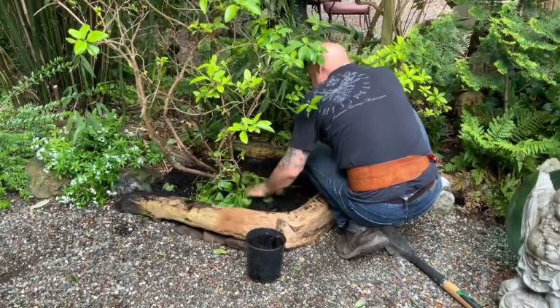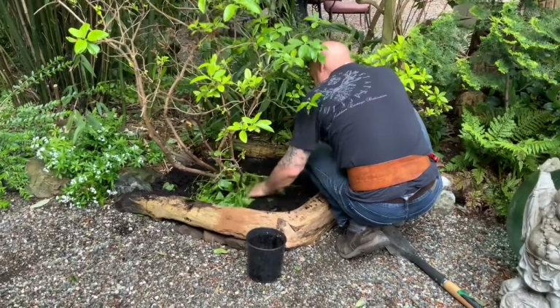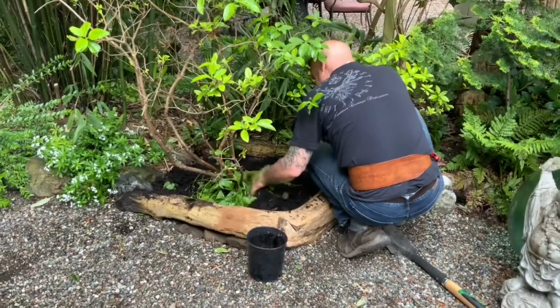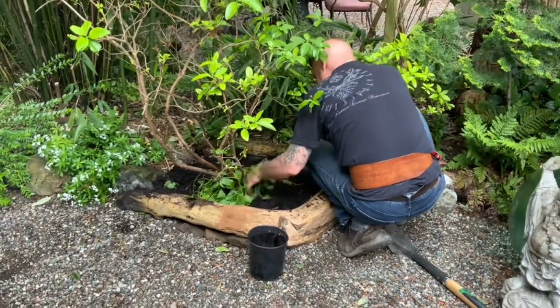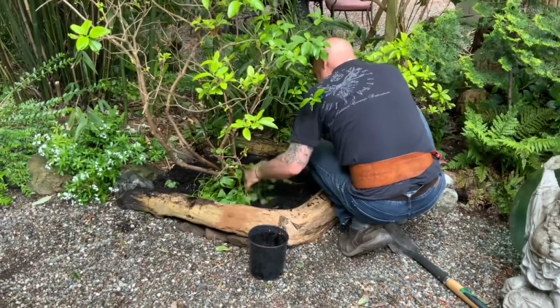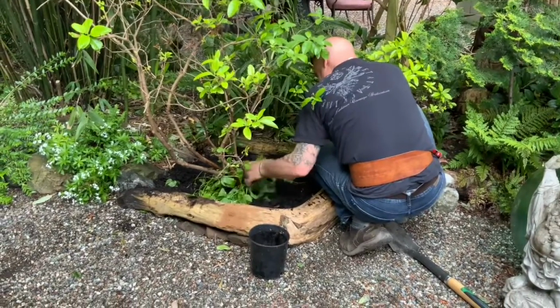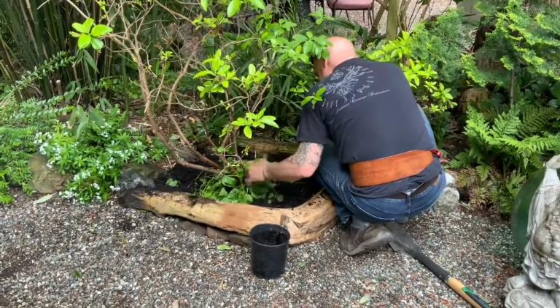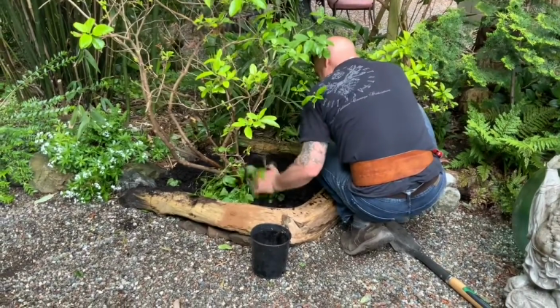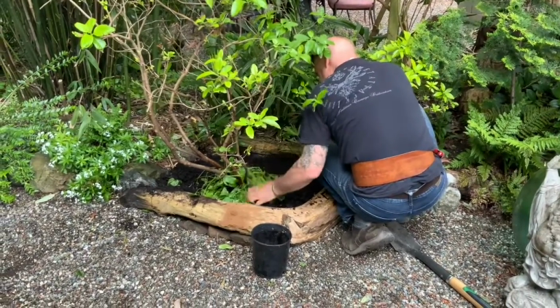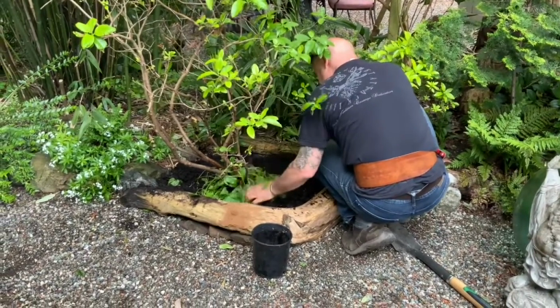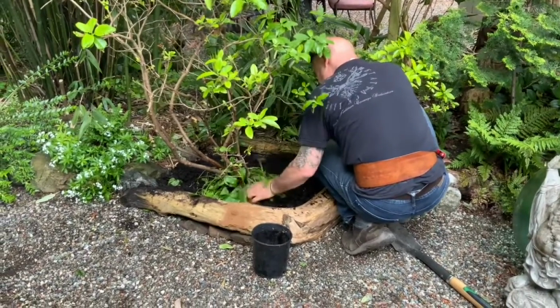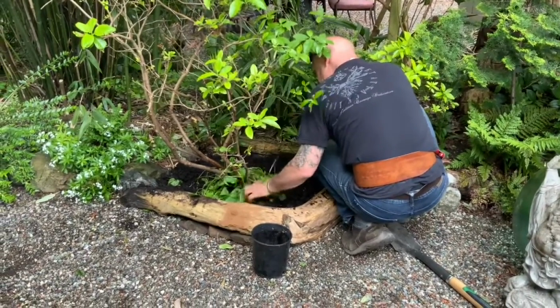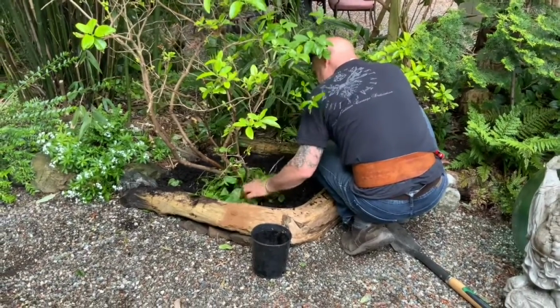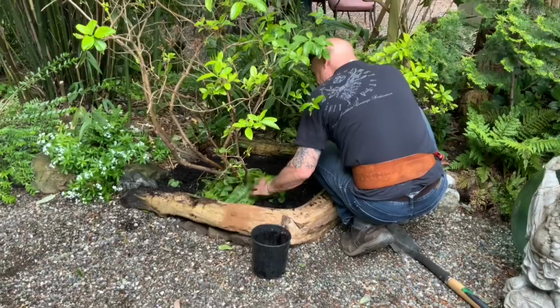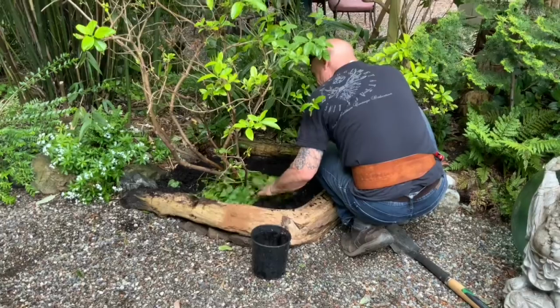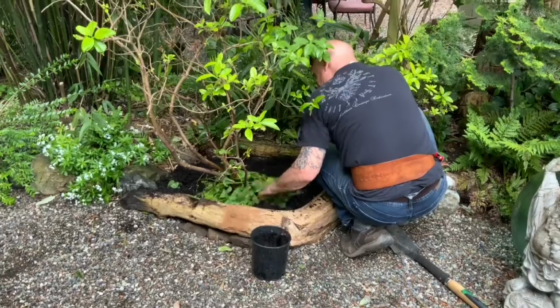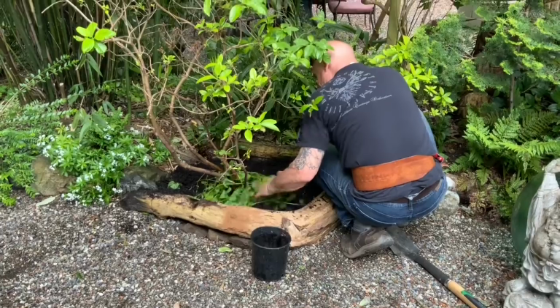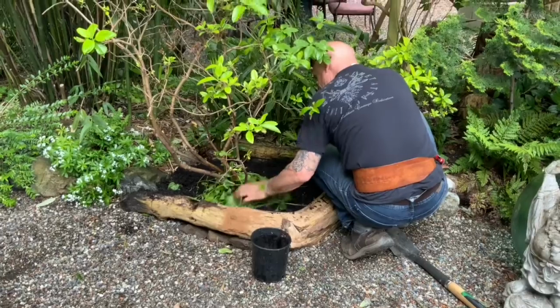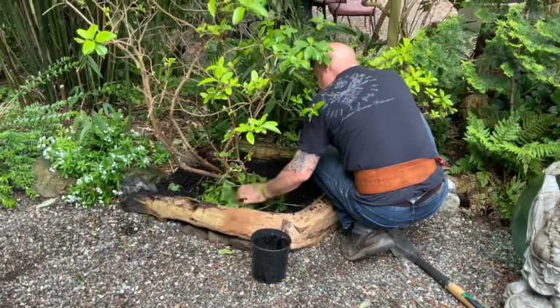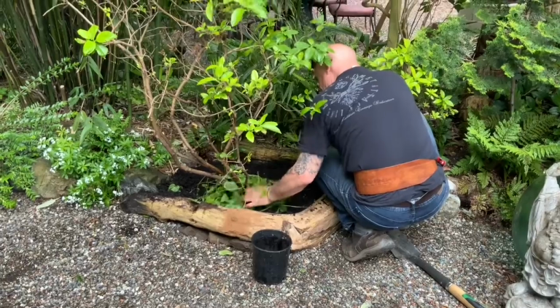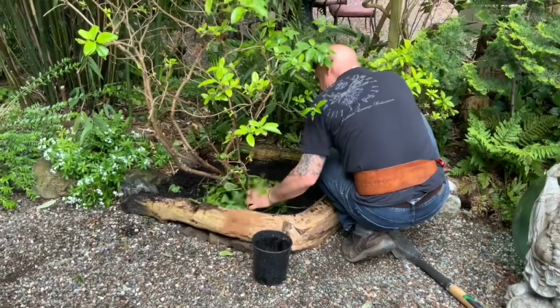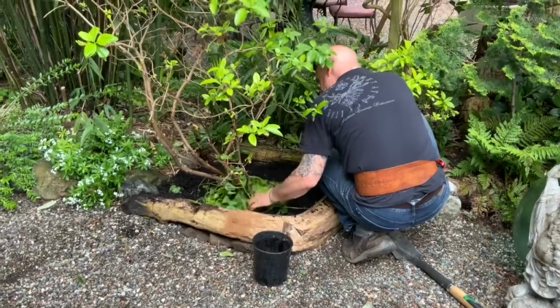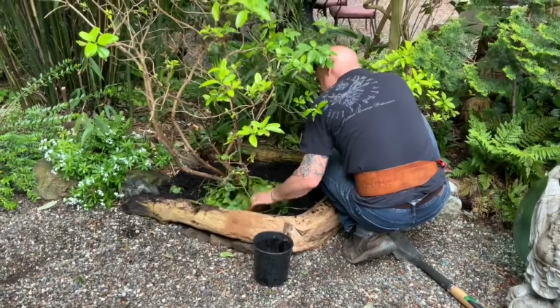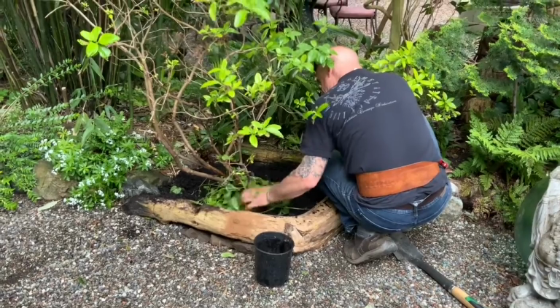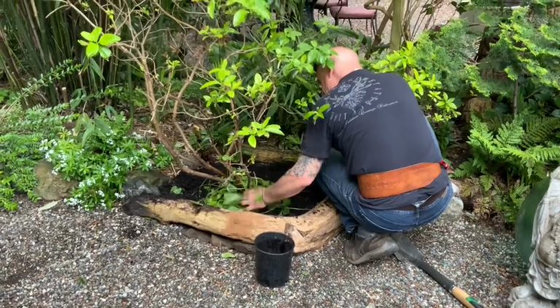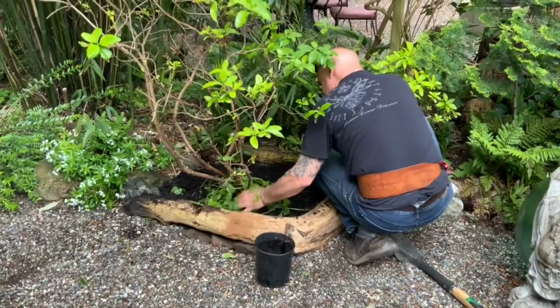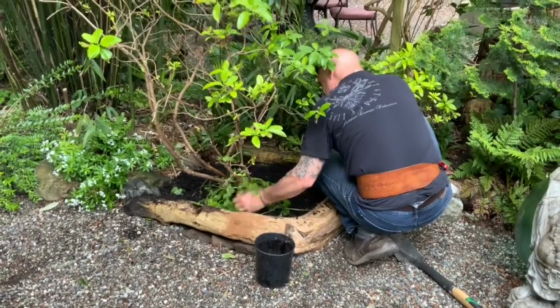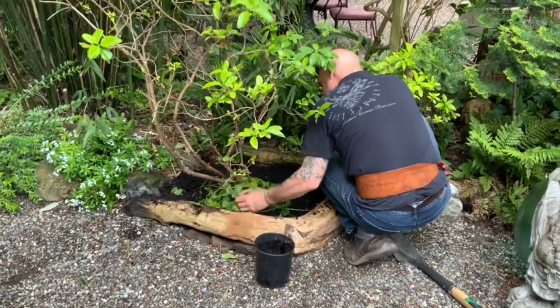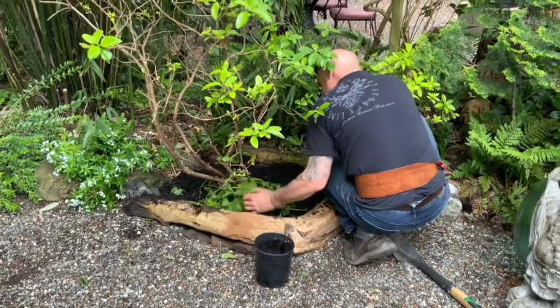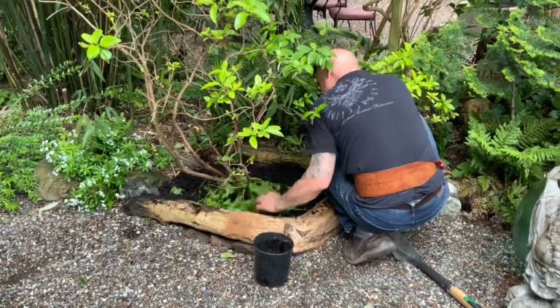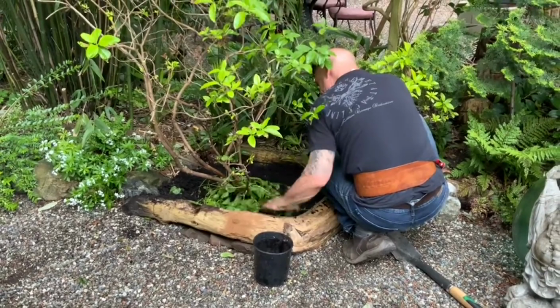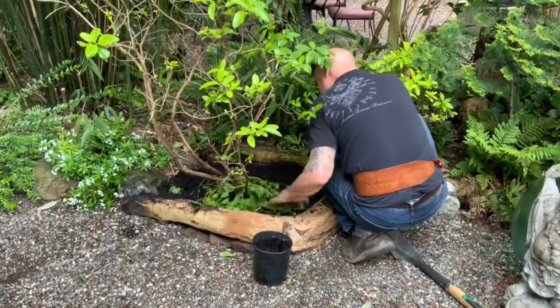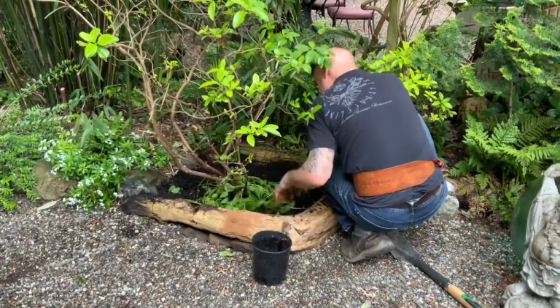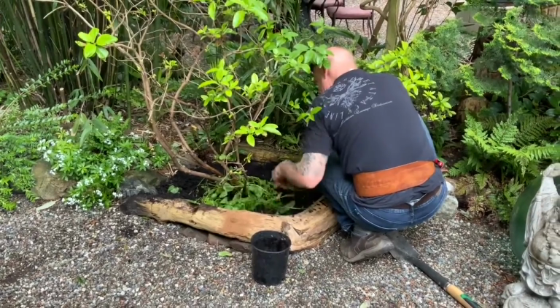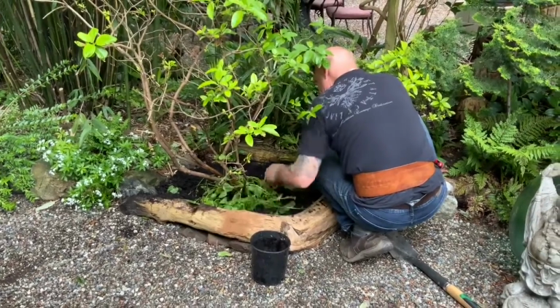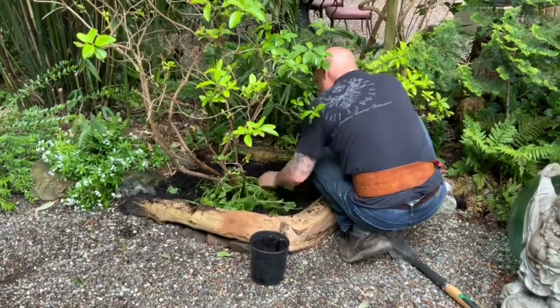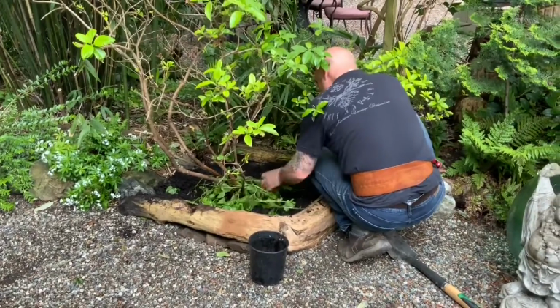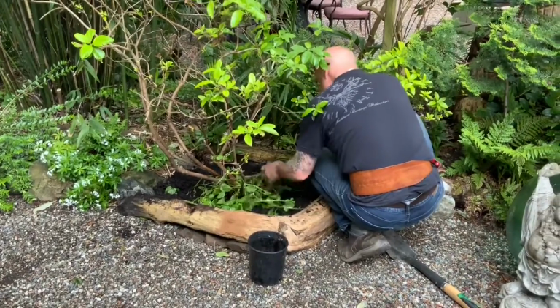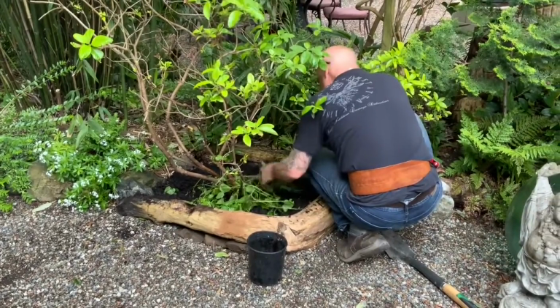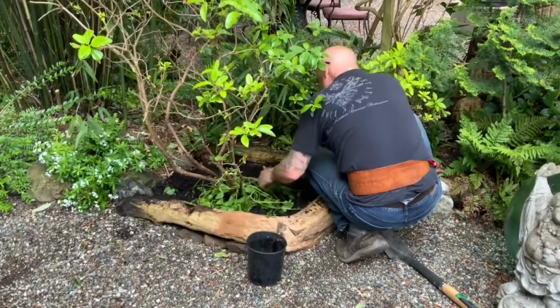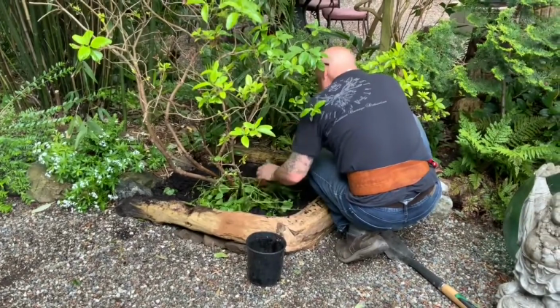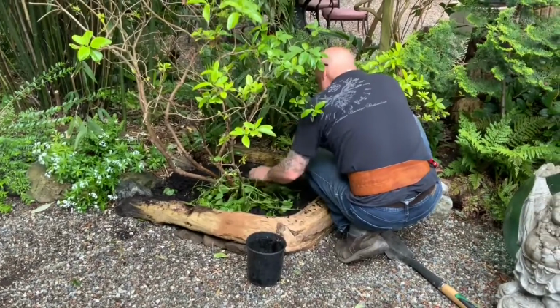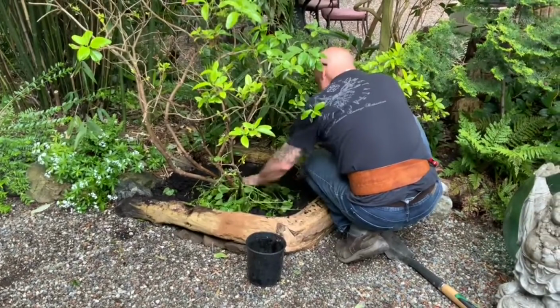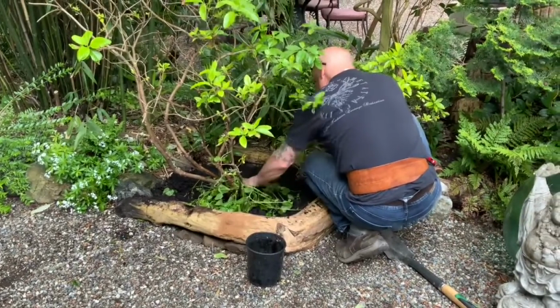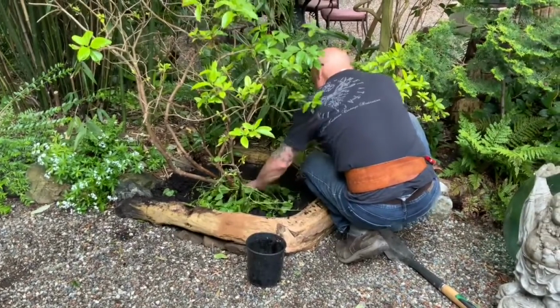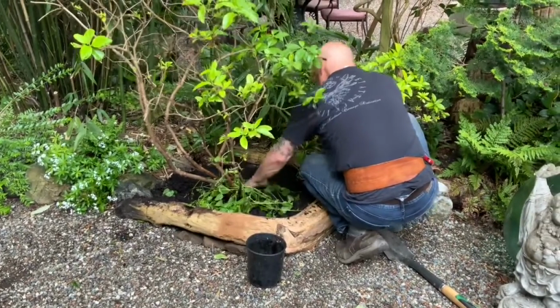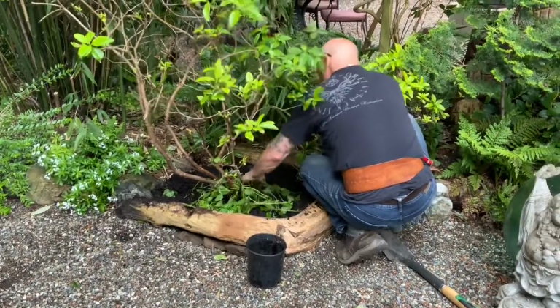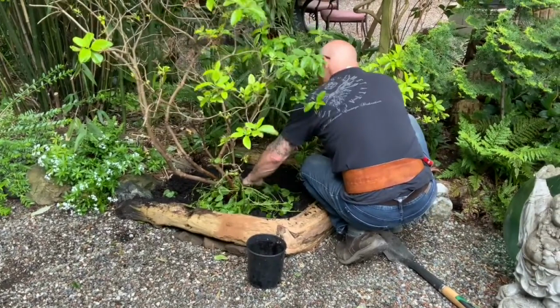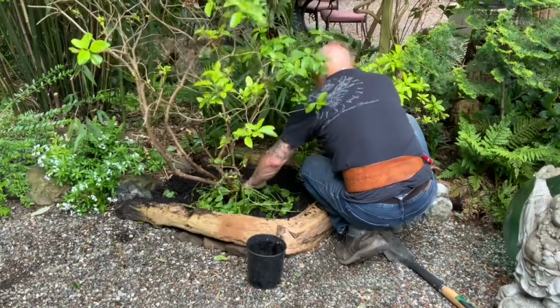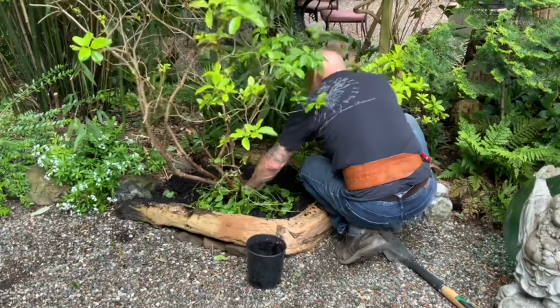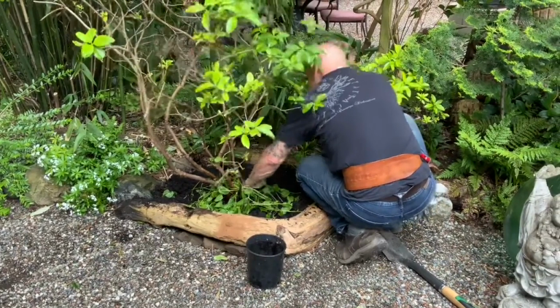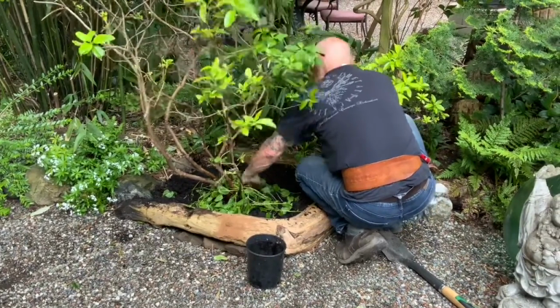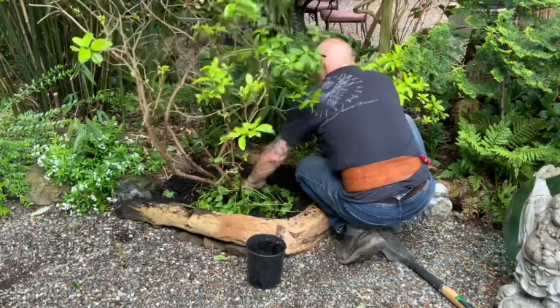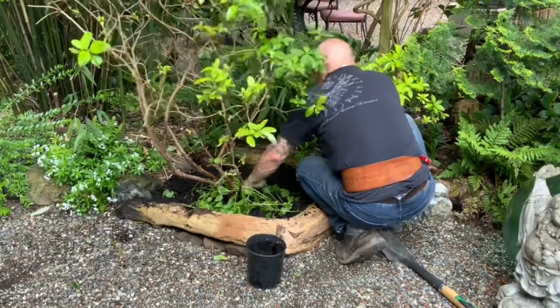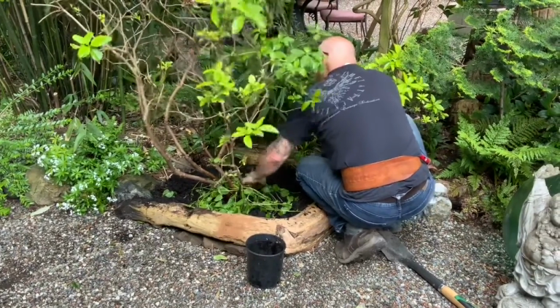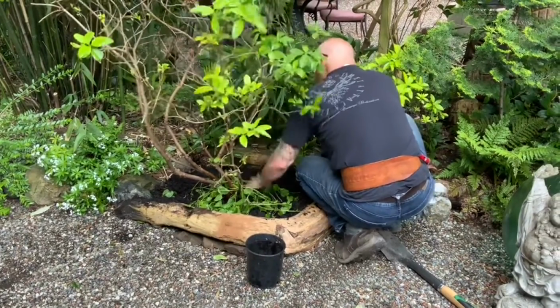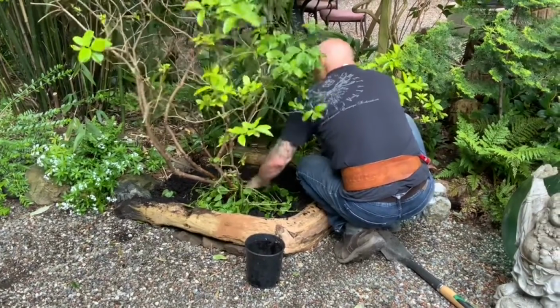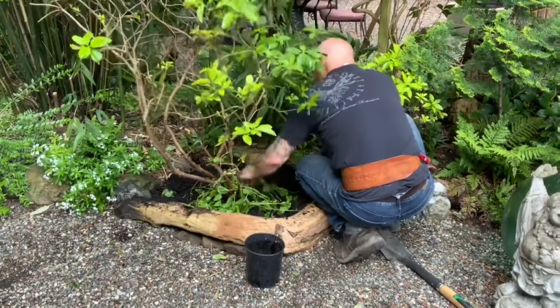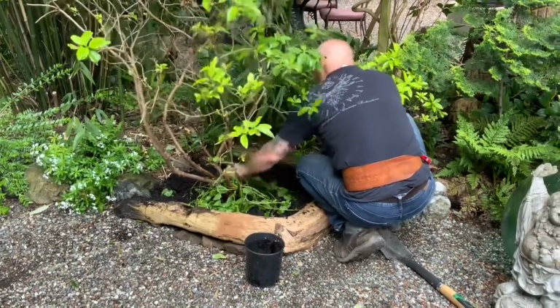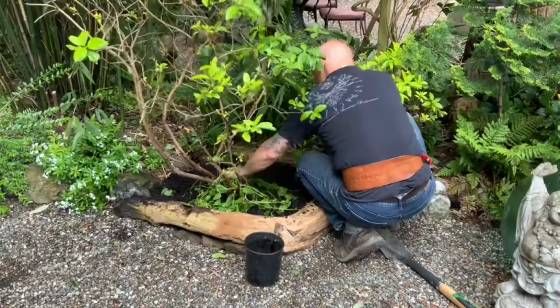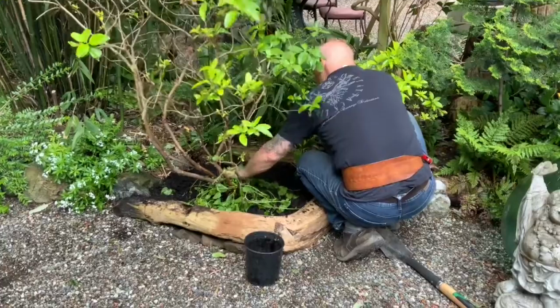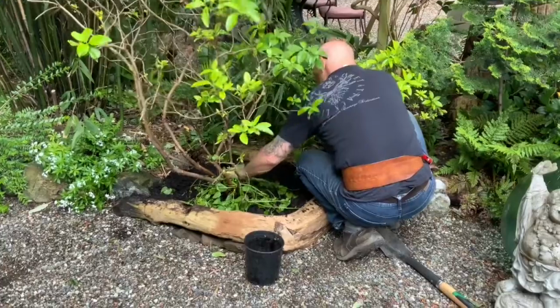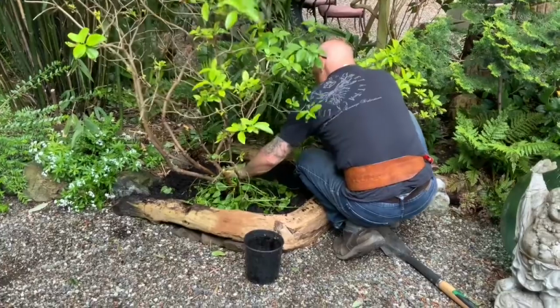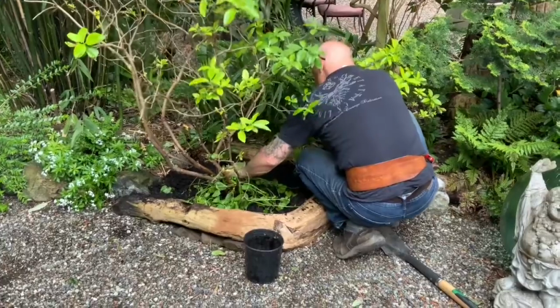We've got a Campanula here. It'll come back — just leave it and it'll blossom.